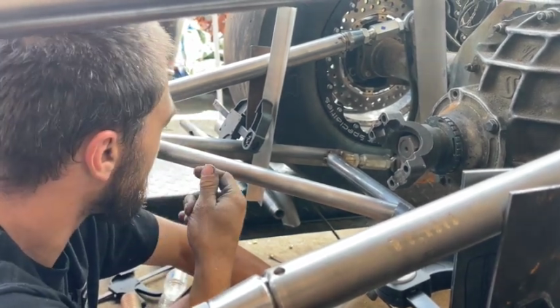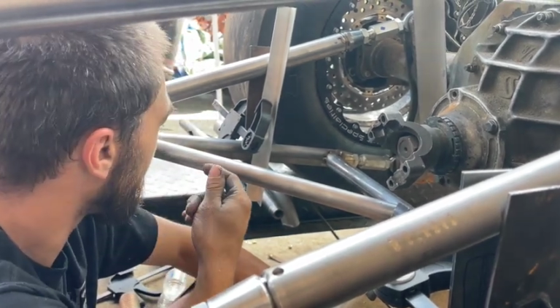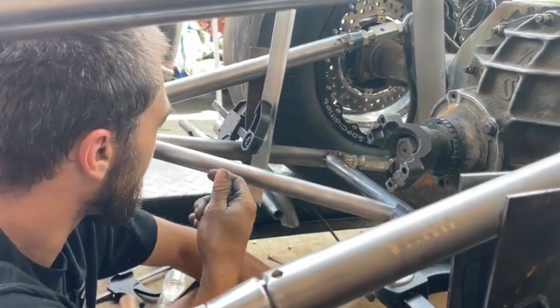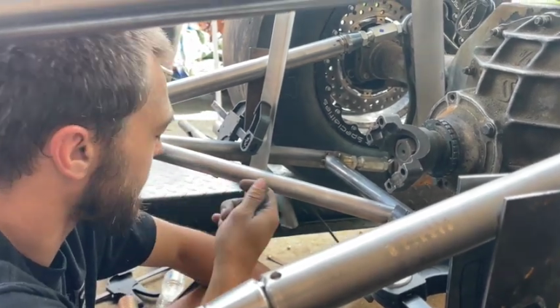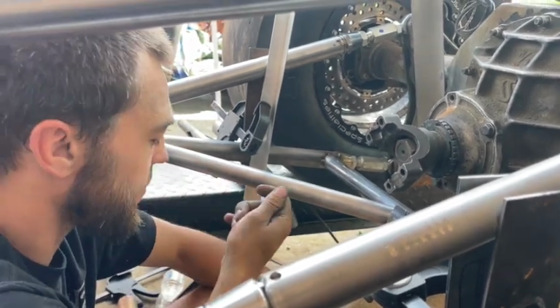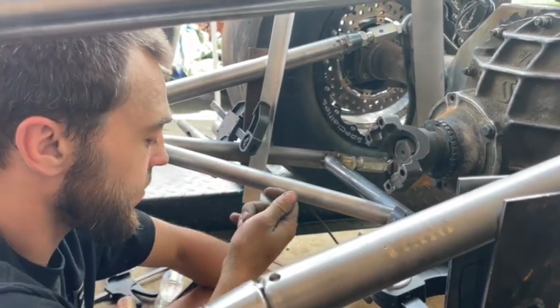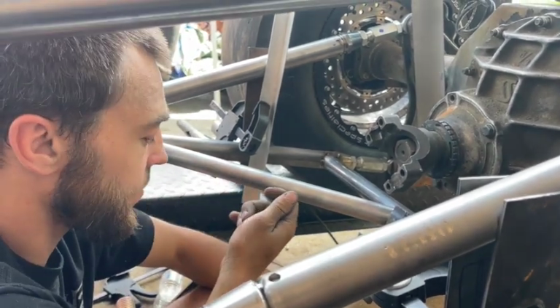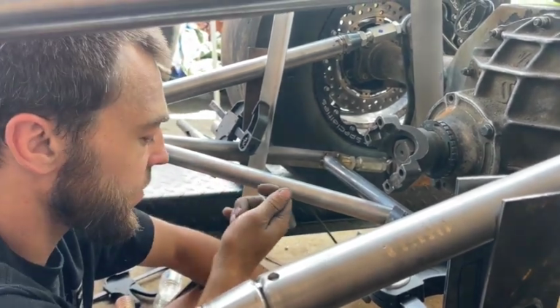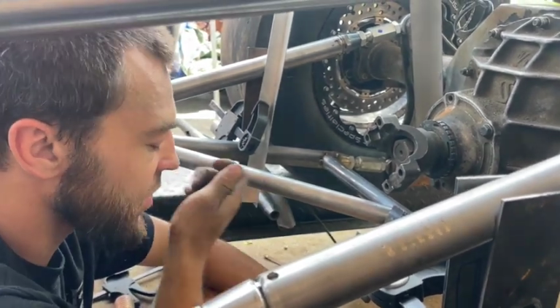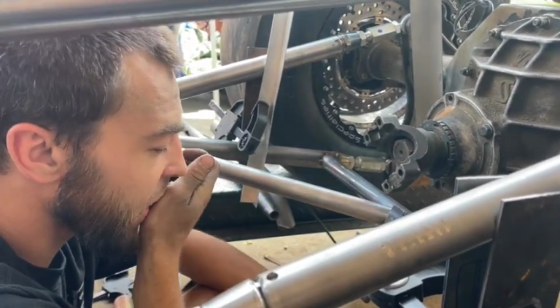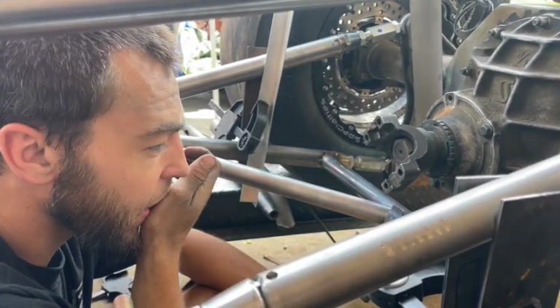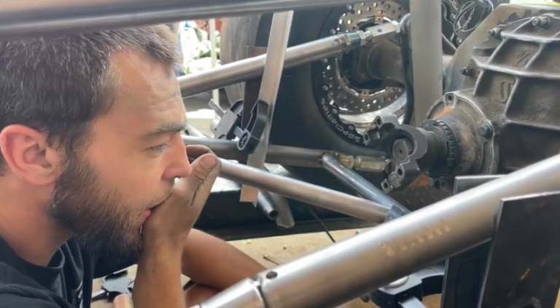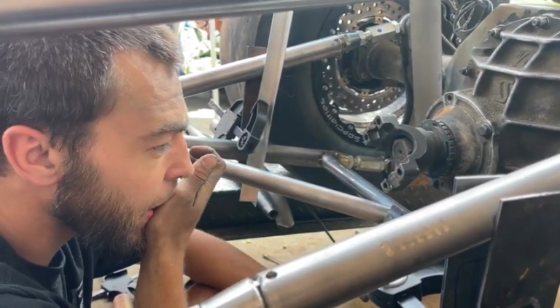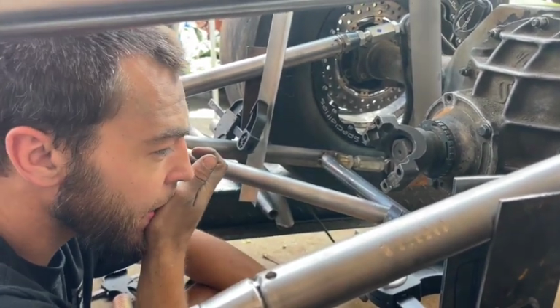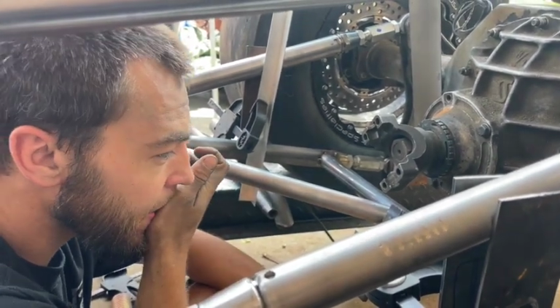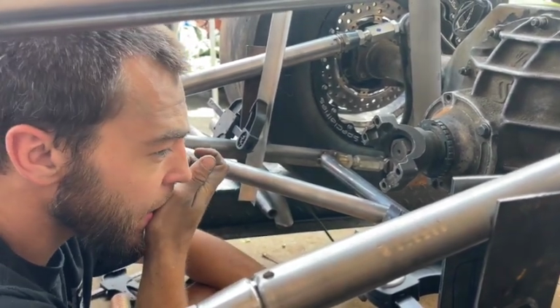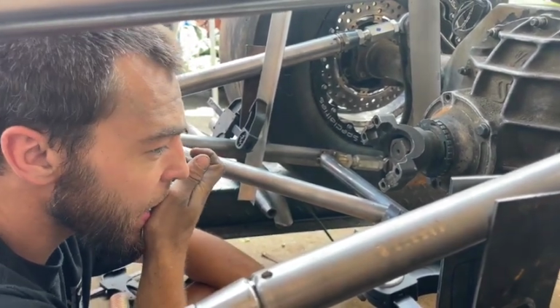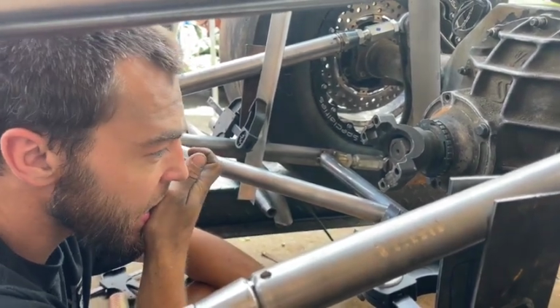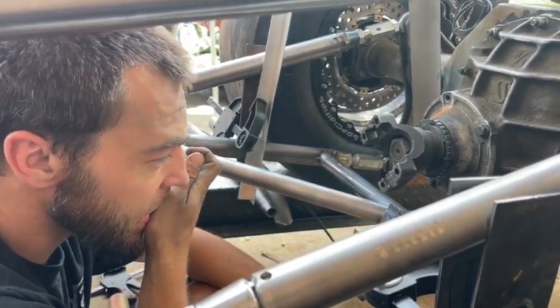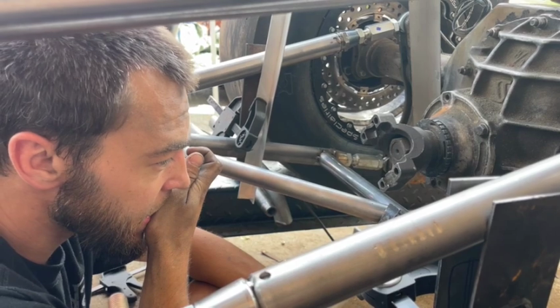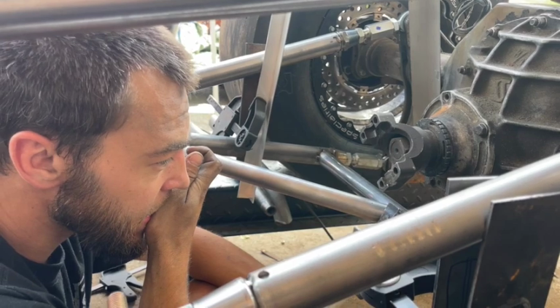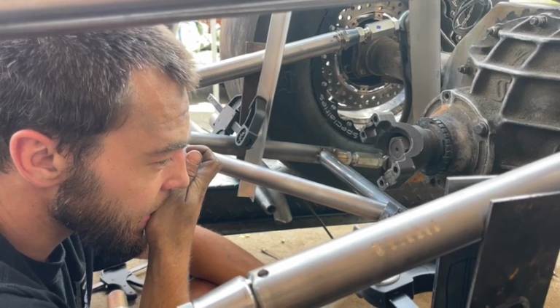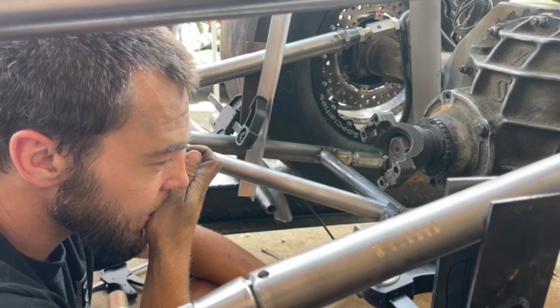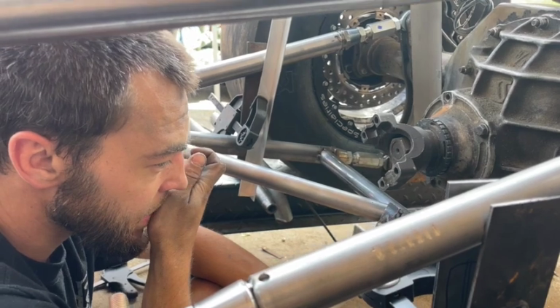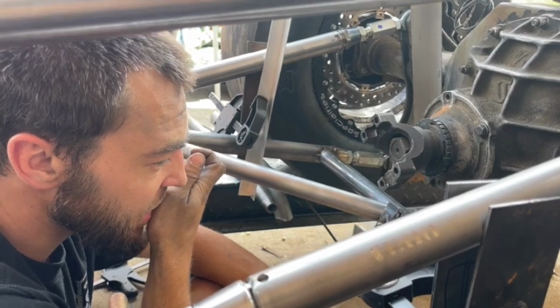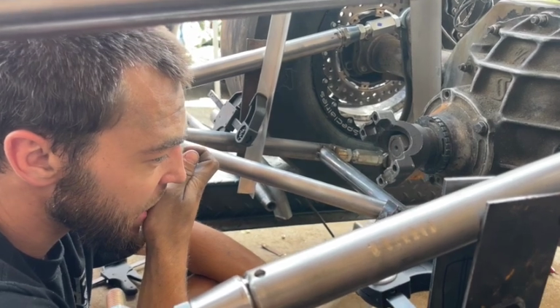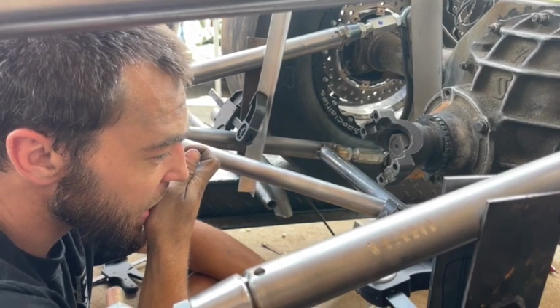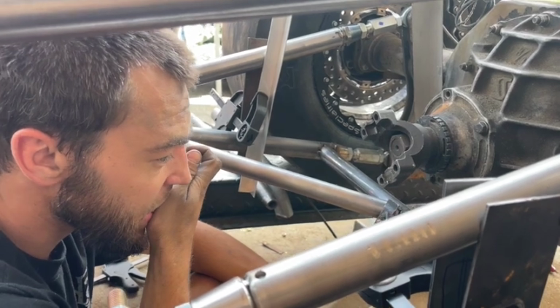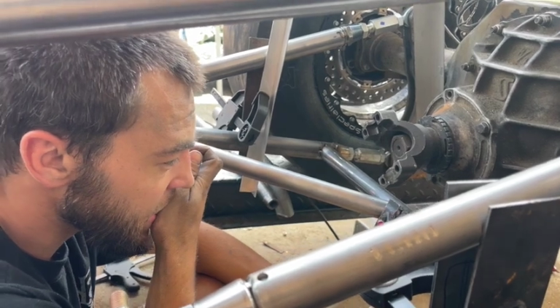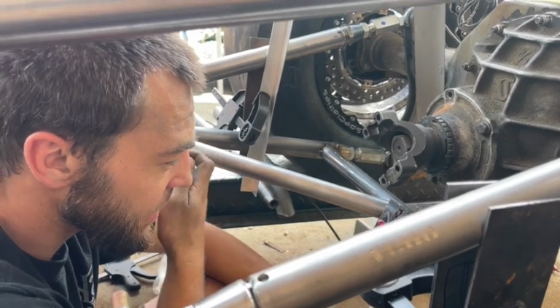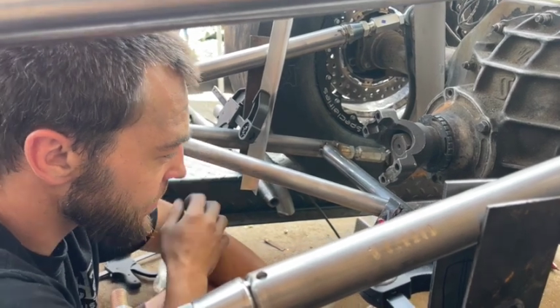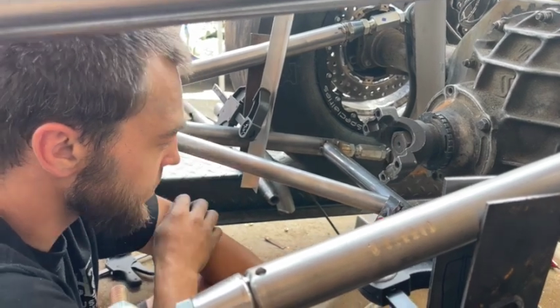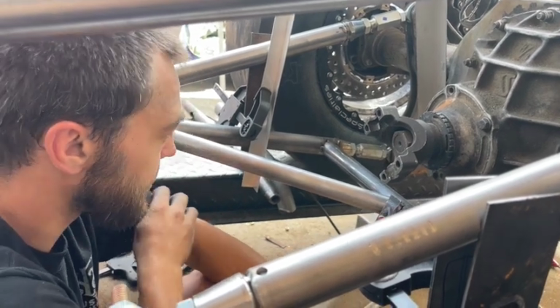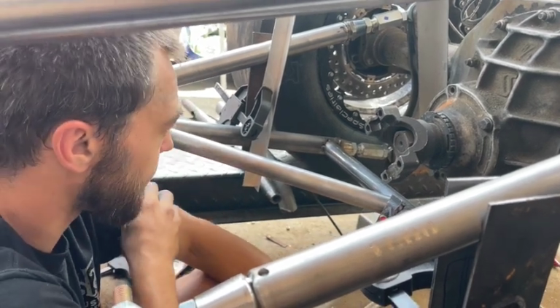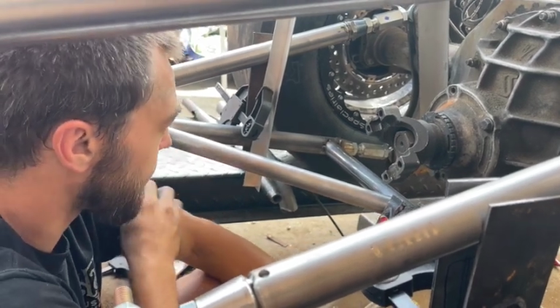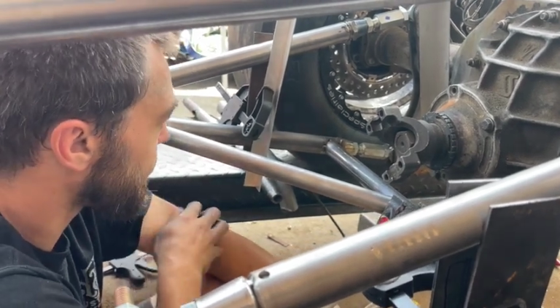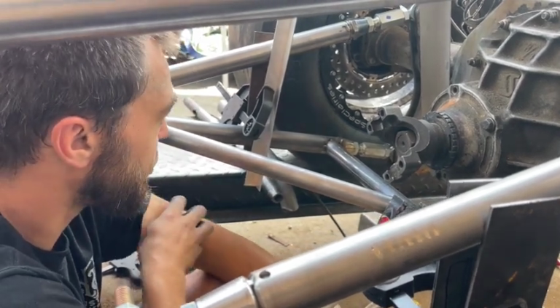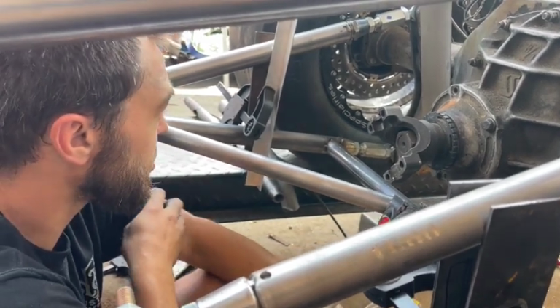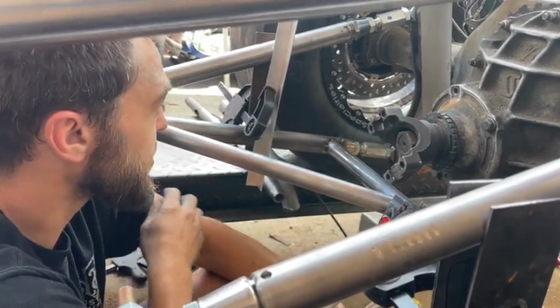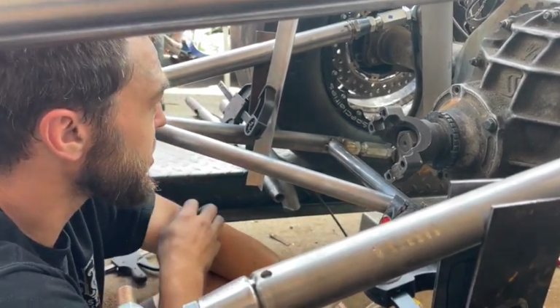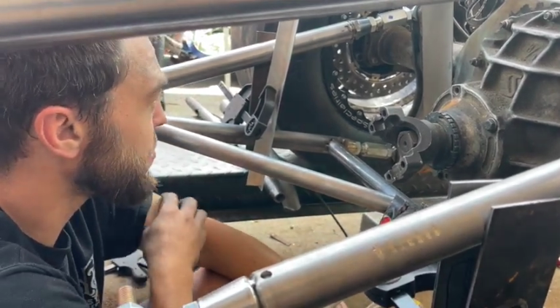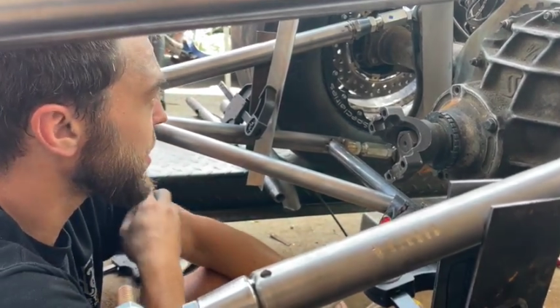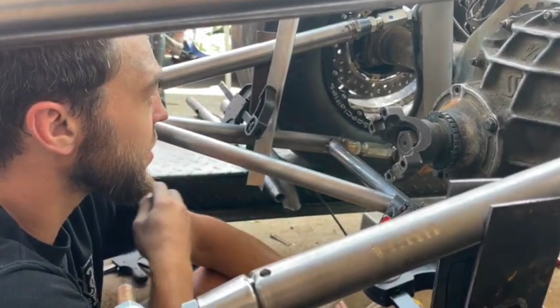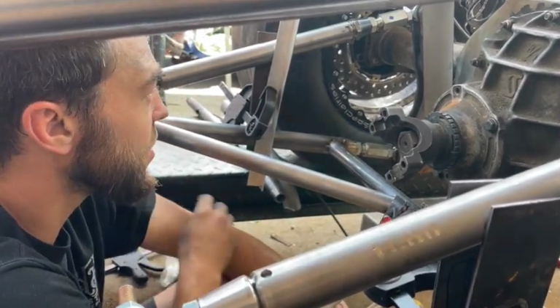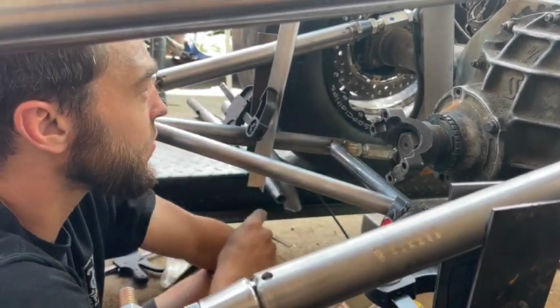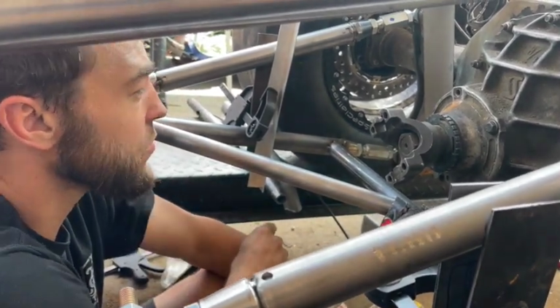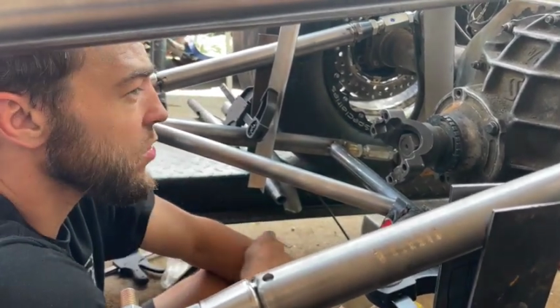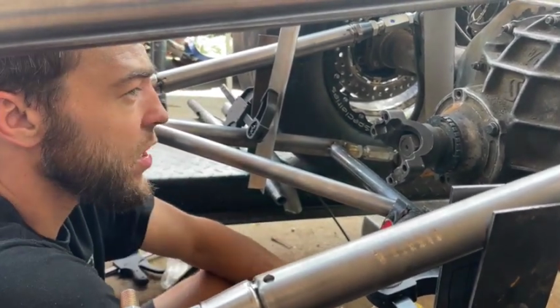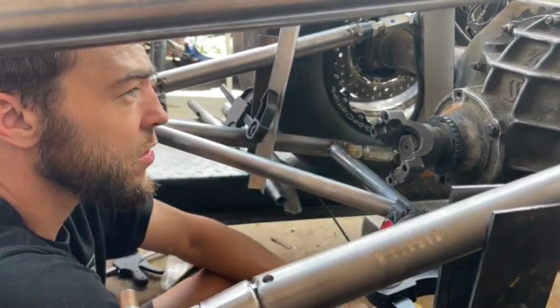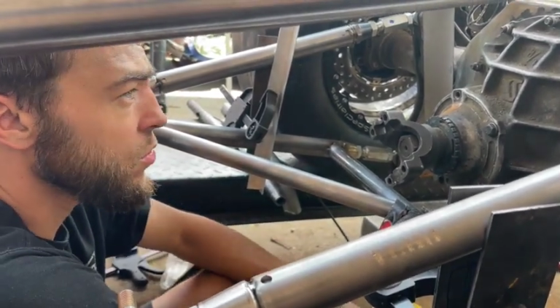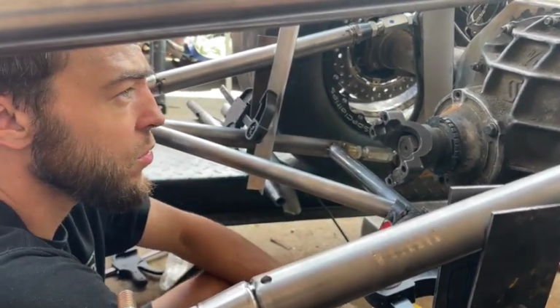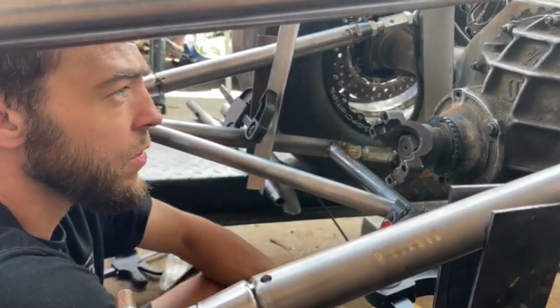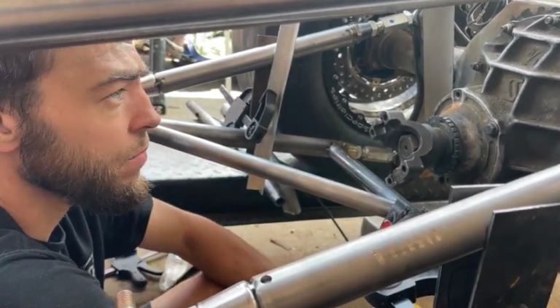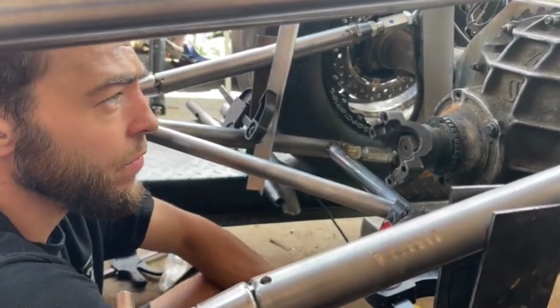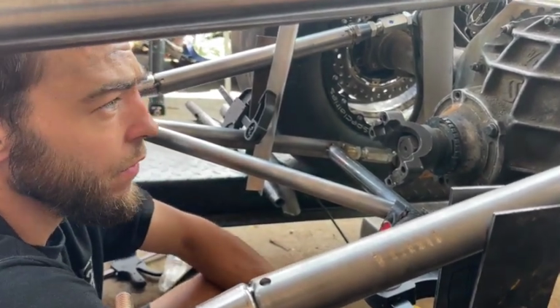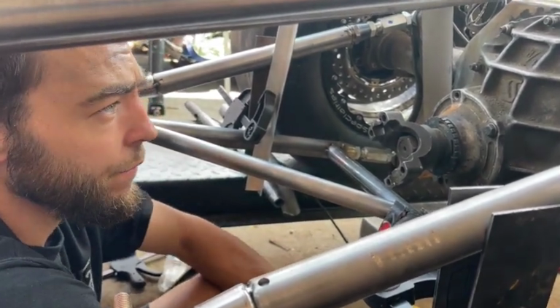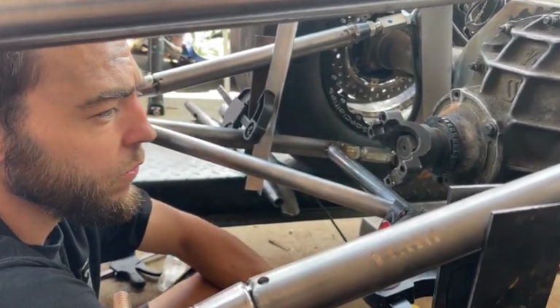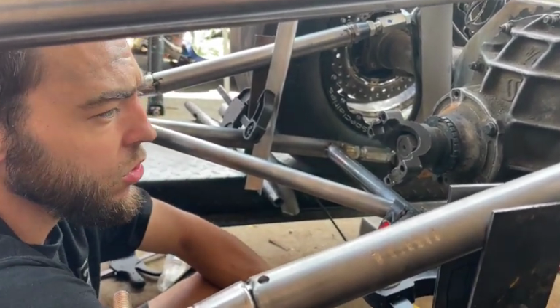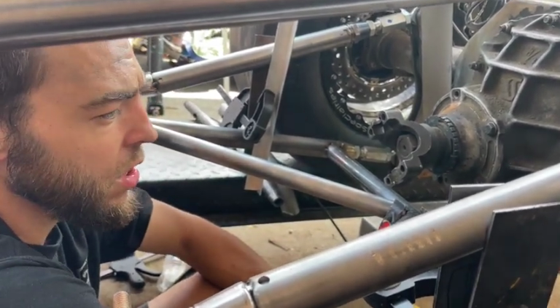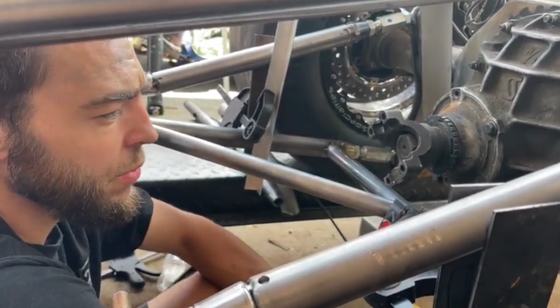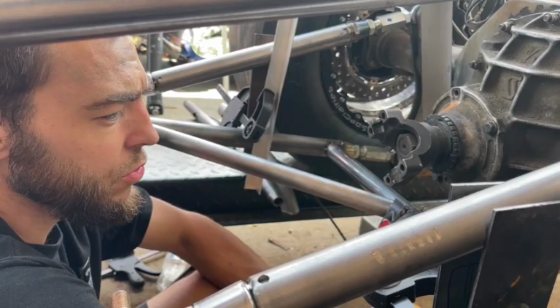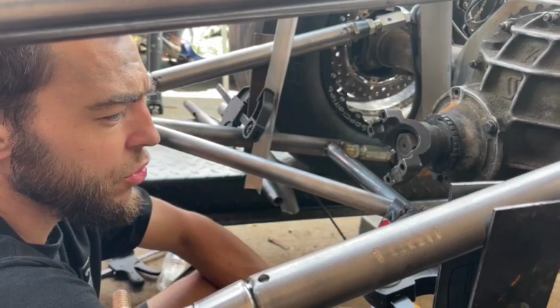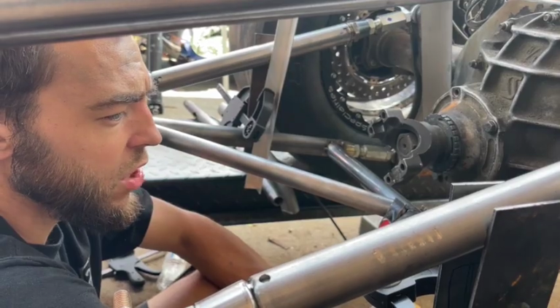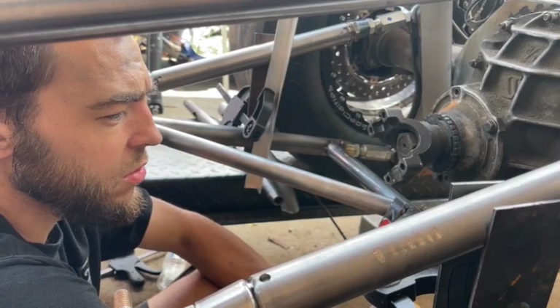Looking forward to seeing this part of the build complete. Rear suspension is basically done — just gotta mount the rear shocks.